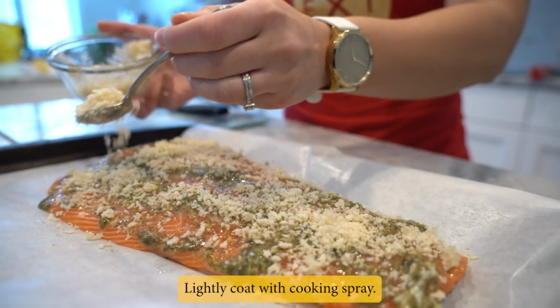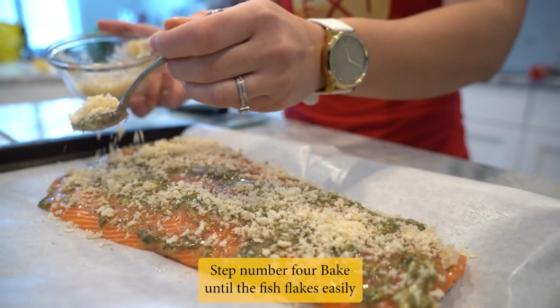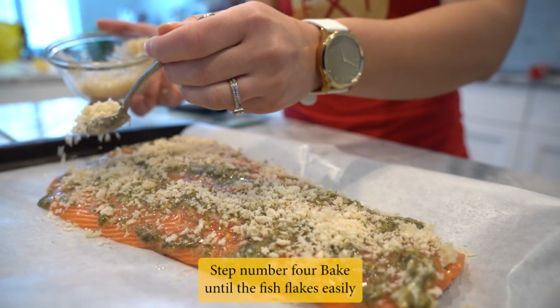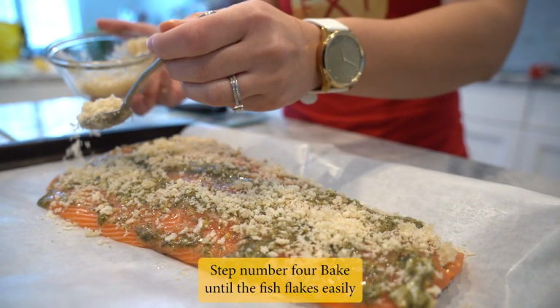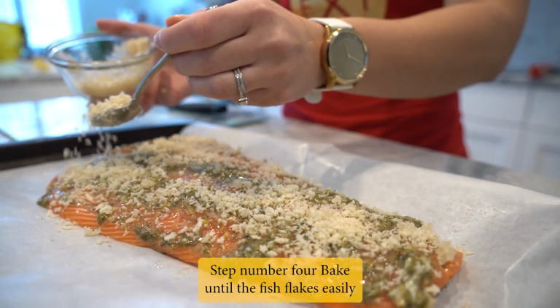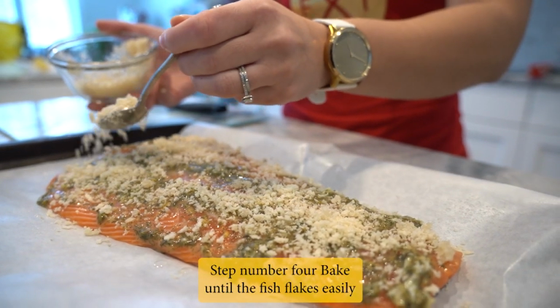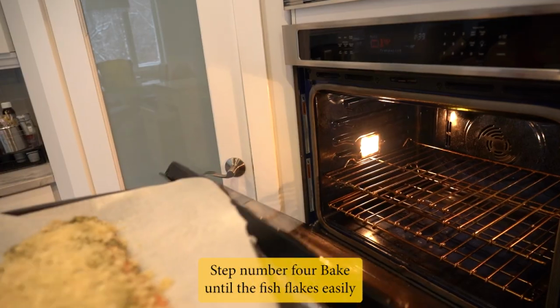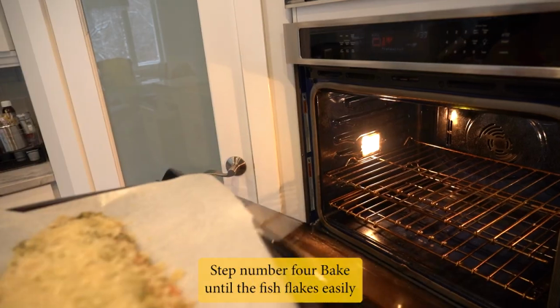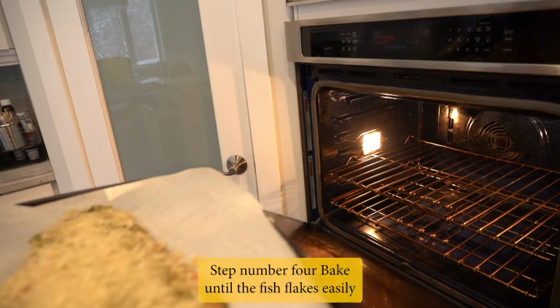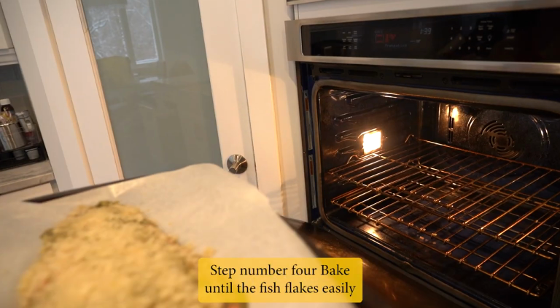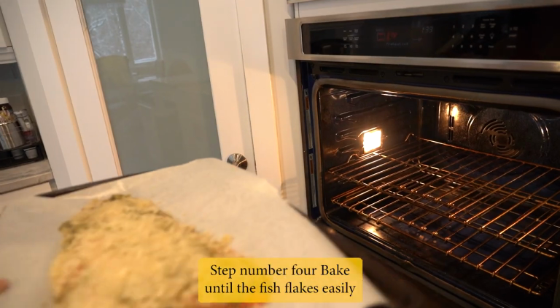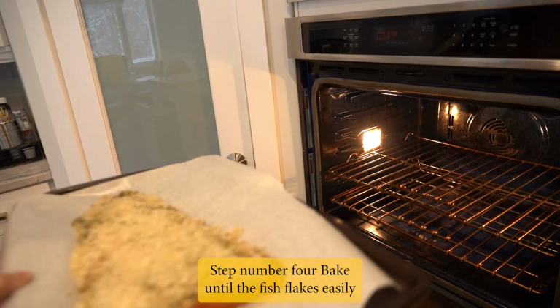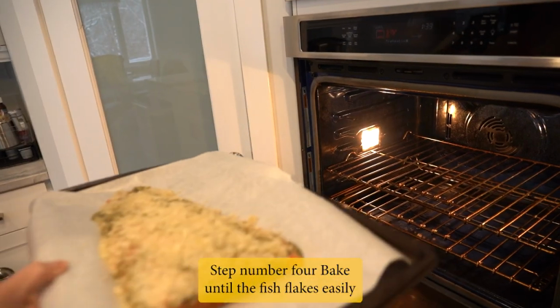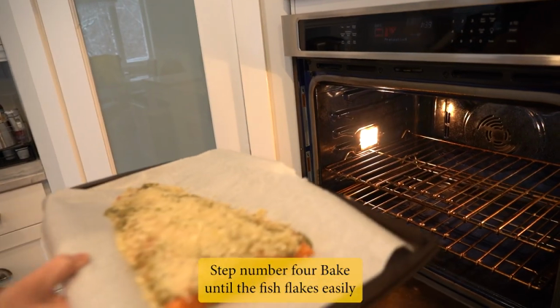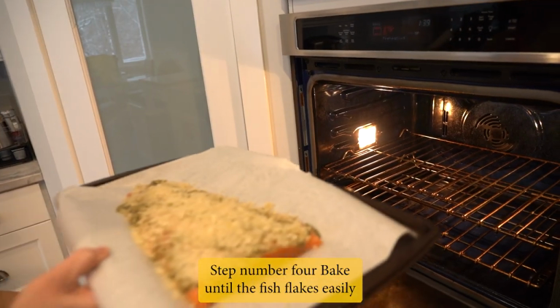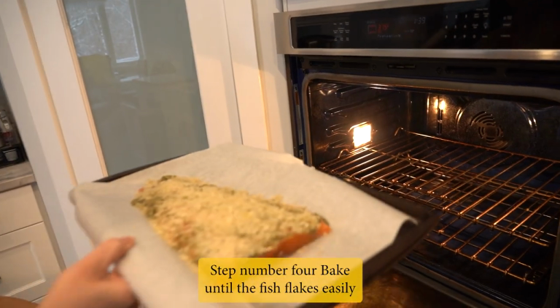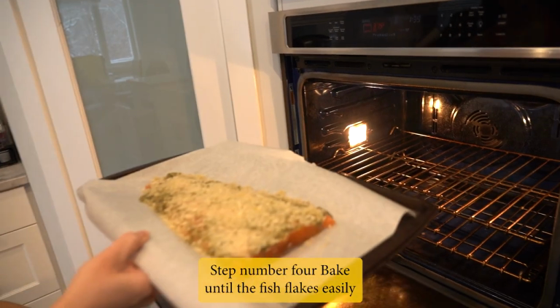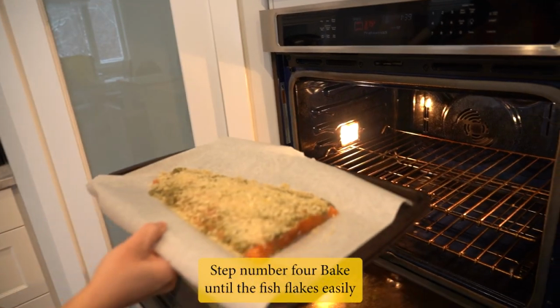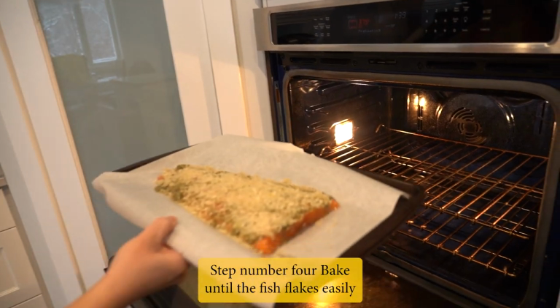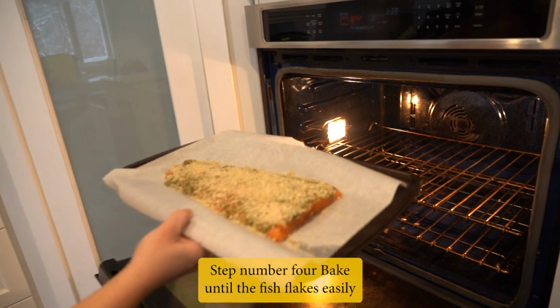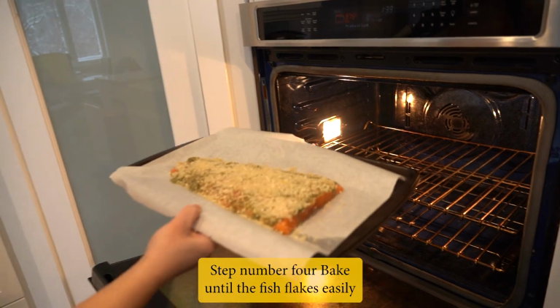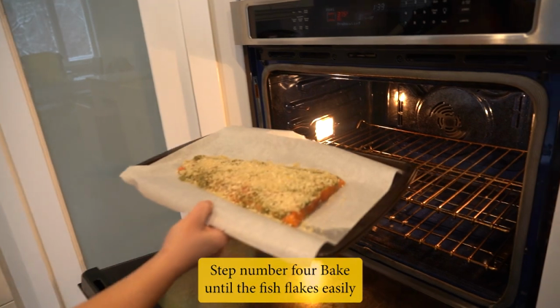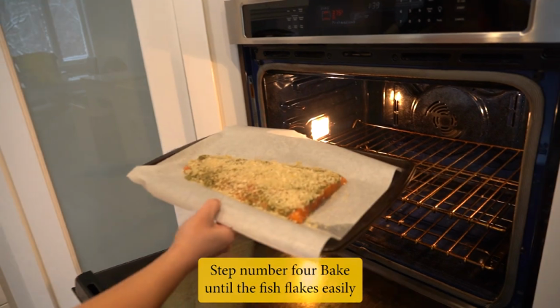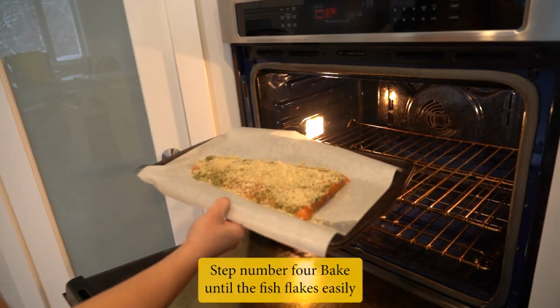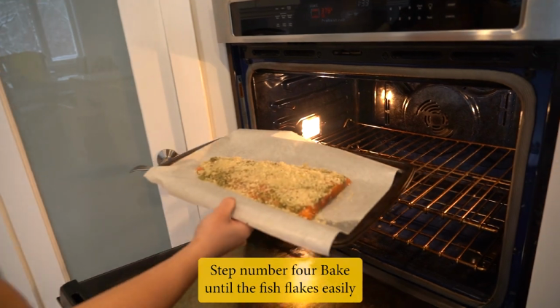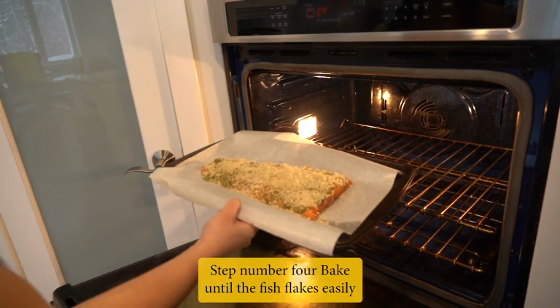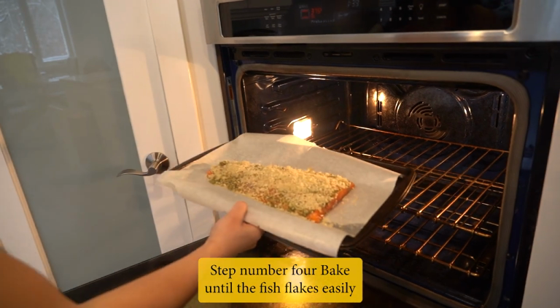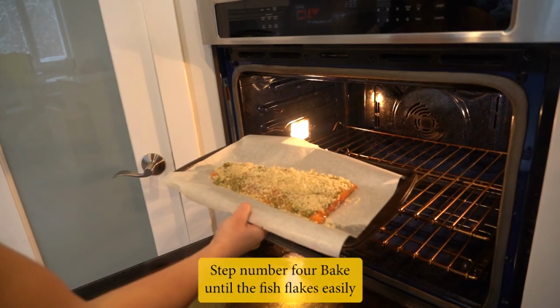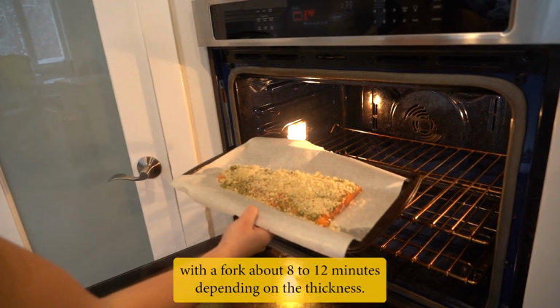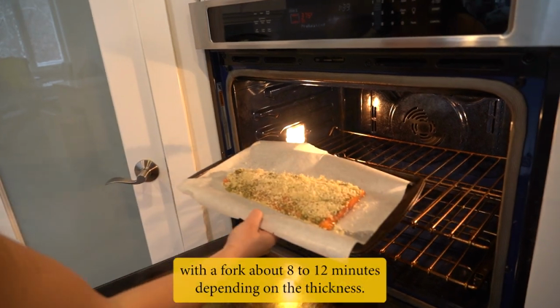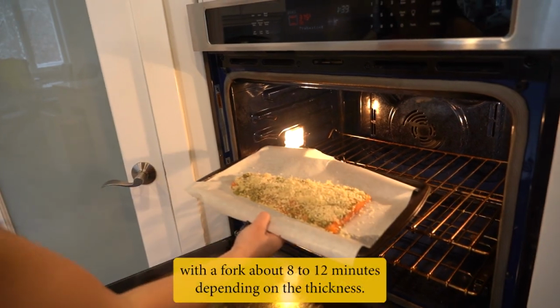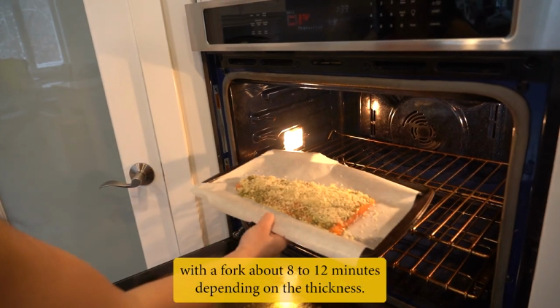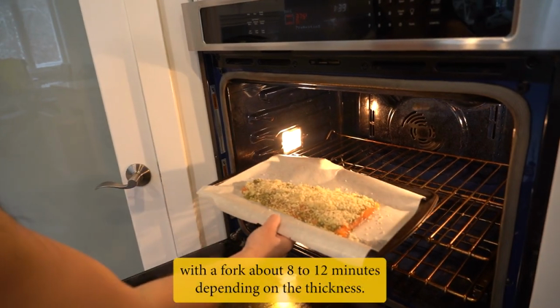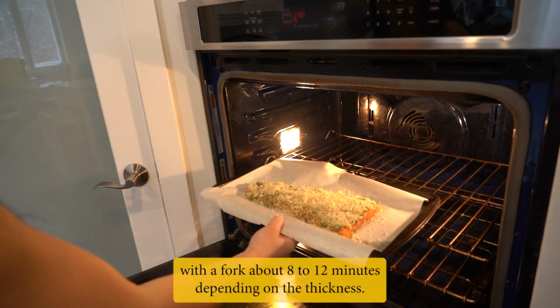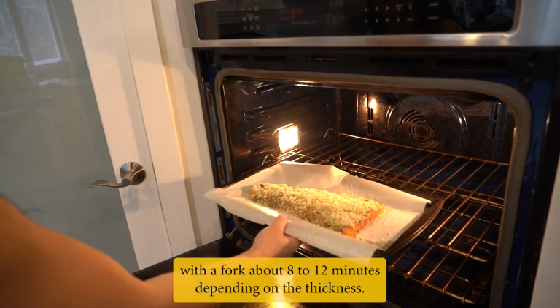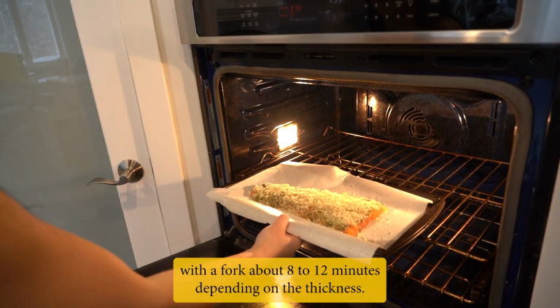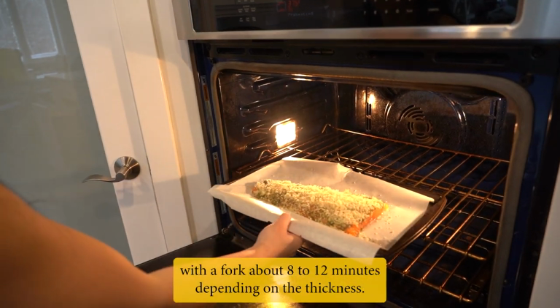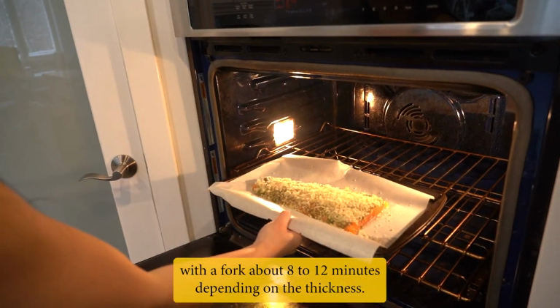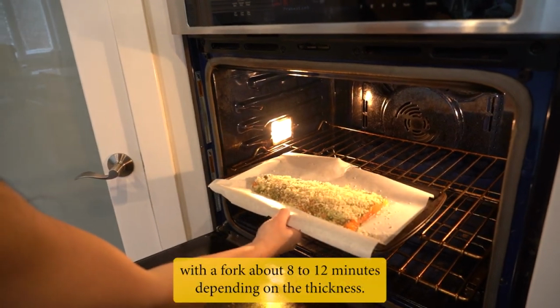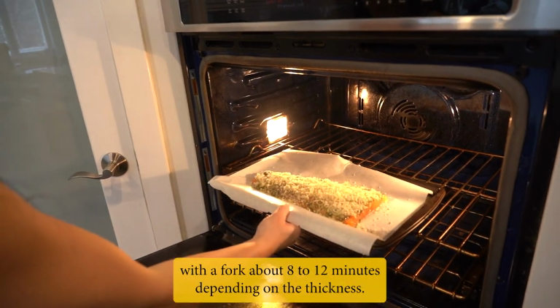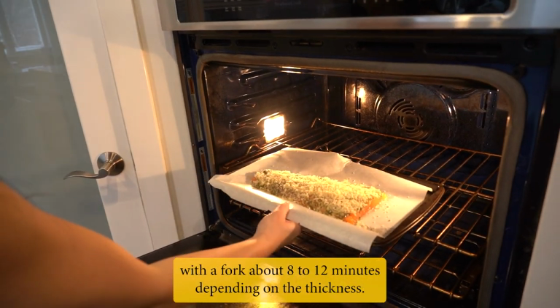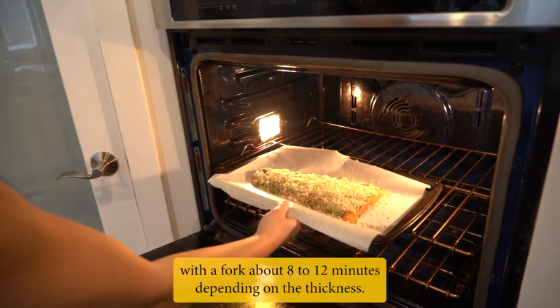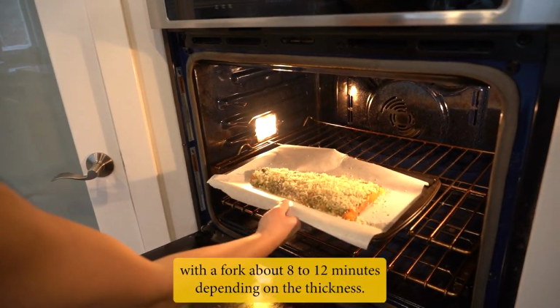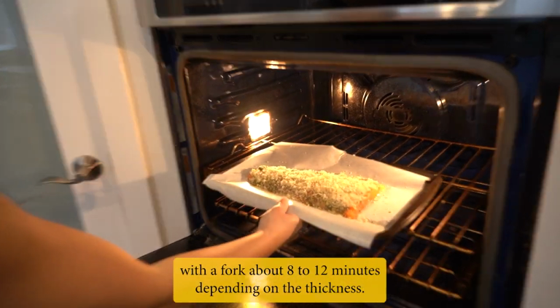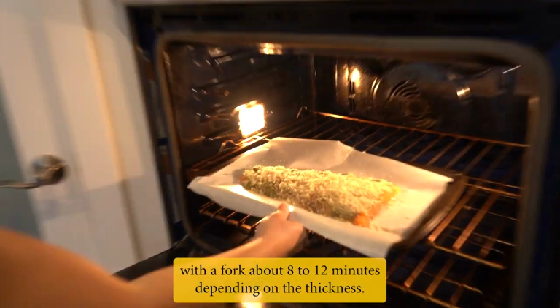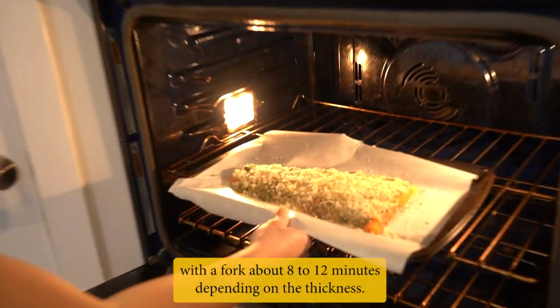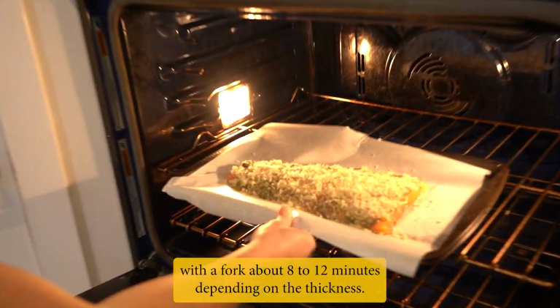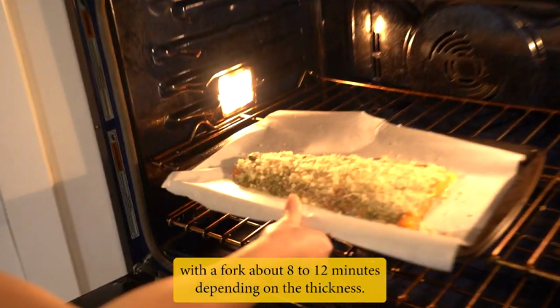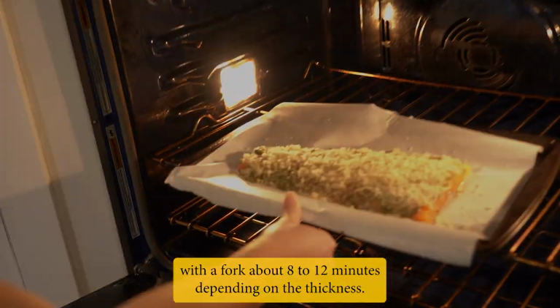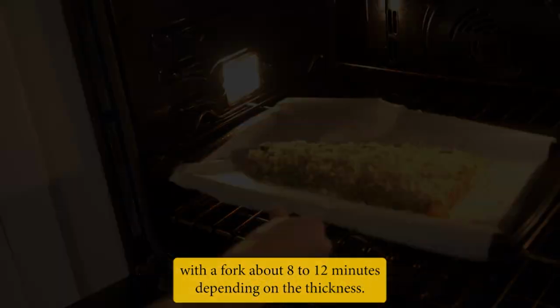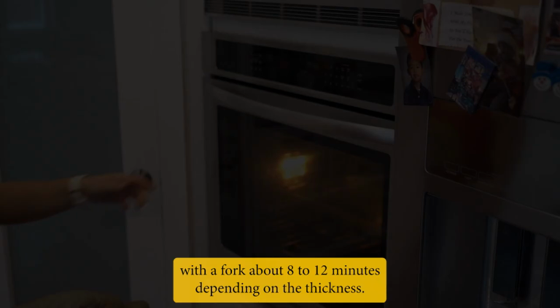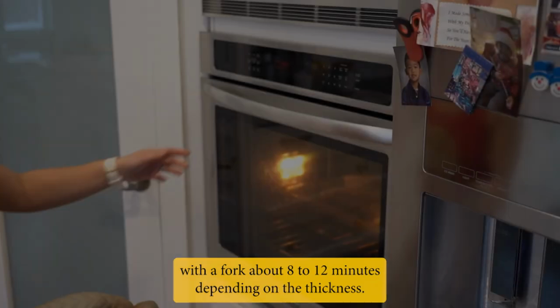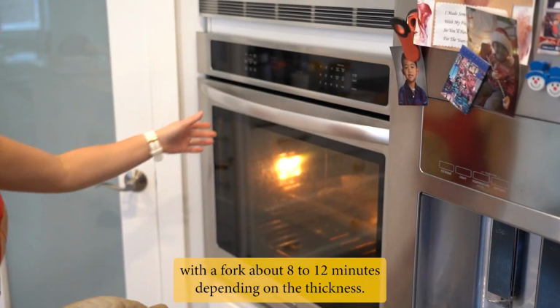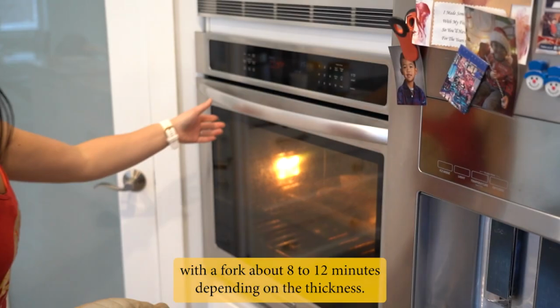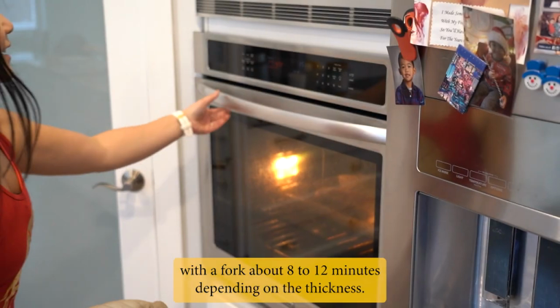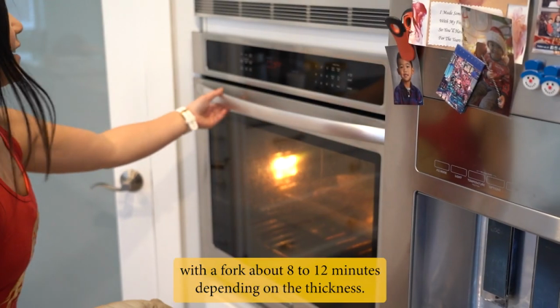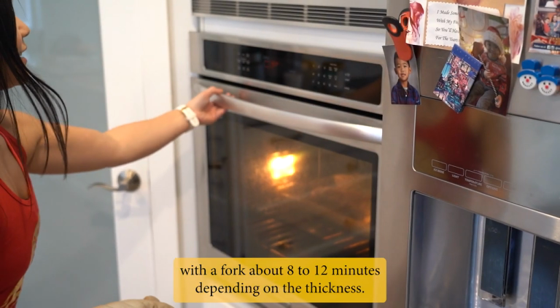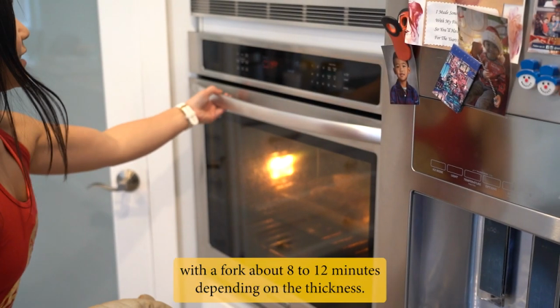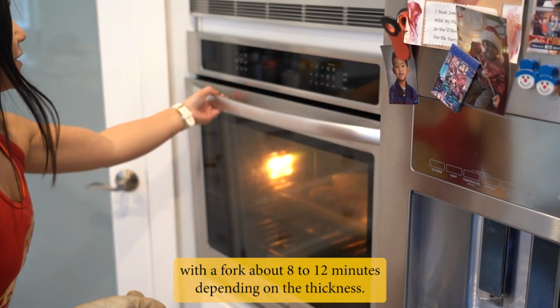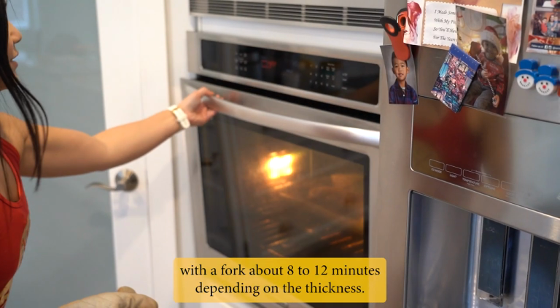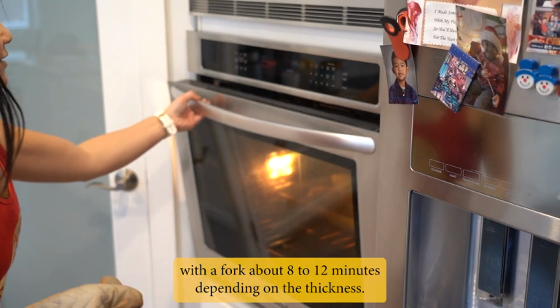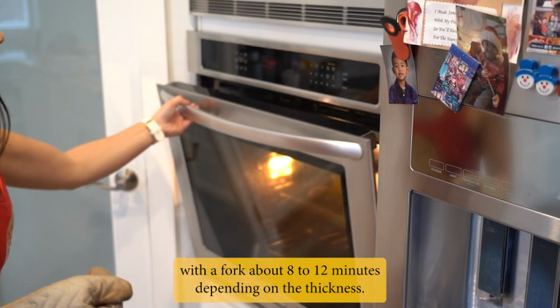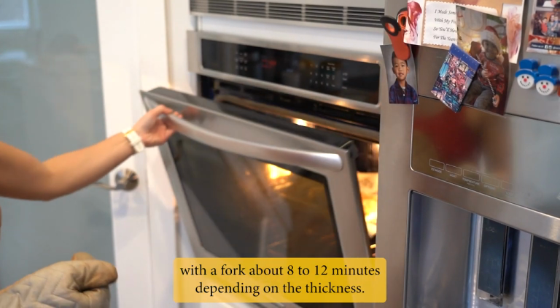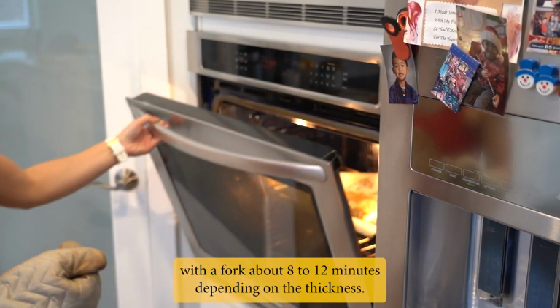Step 4: Bake until the fish flakes easily with a fork, about 8 to 12 minutes depending on the thickness.